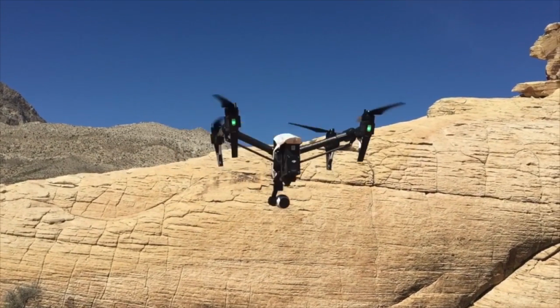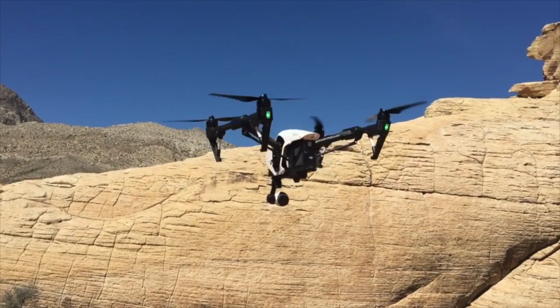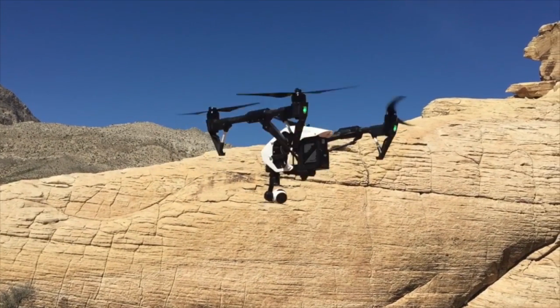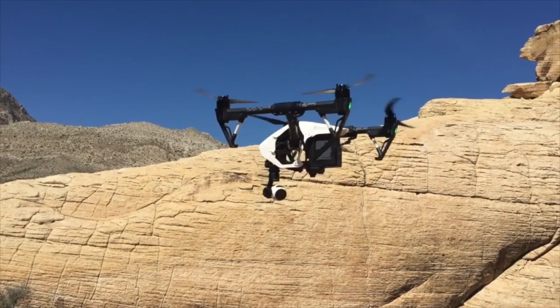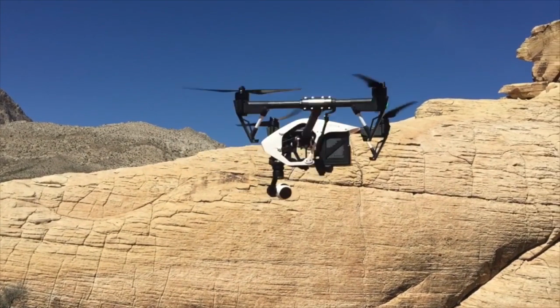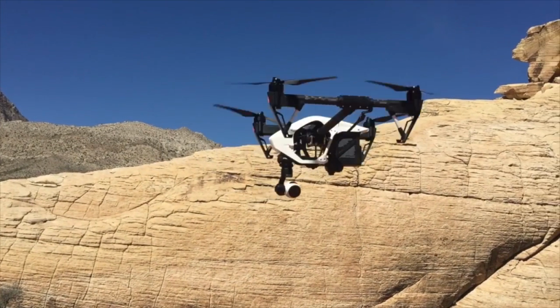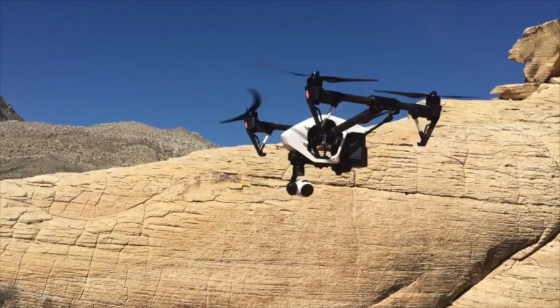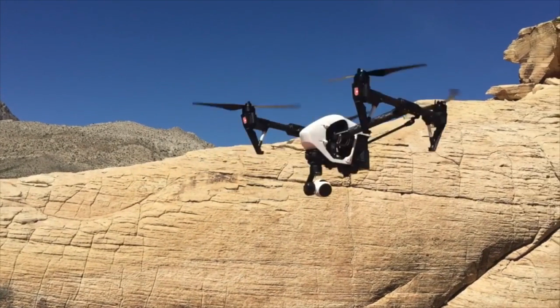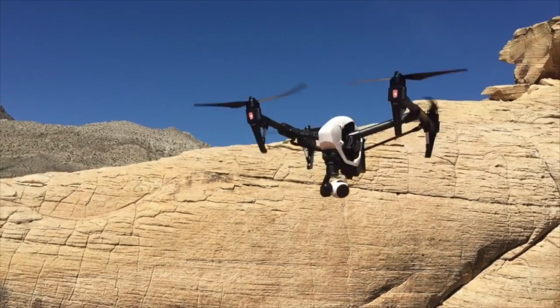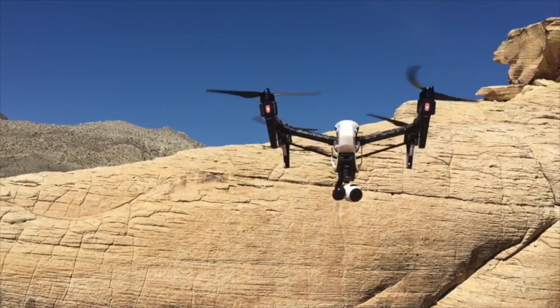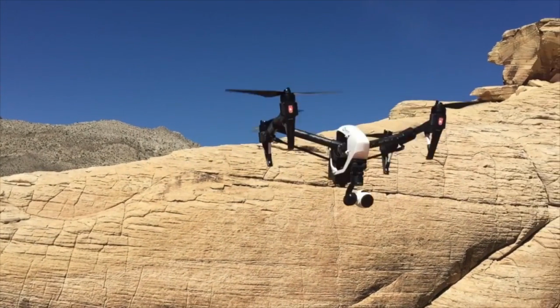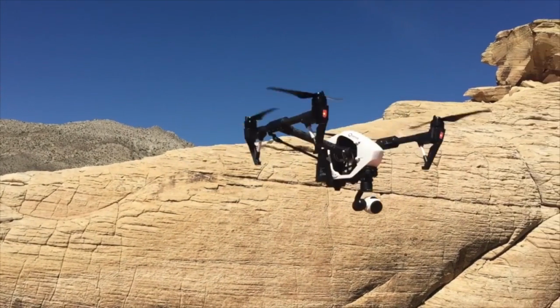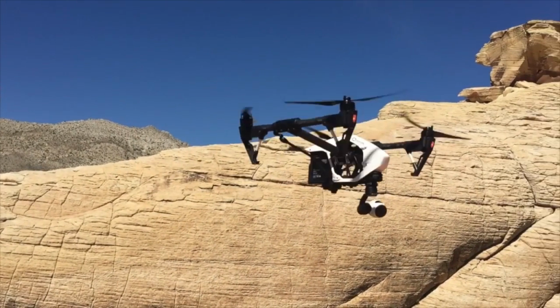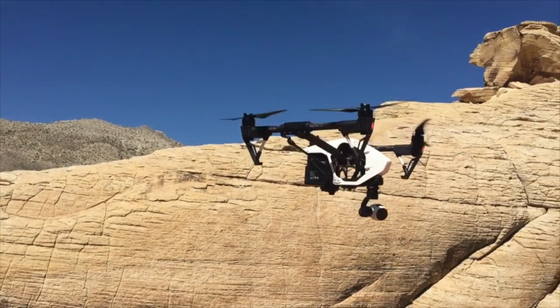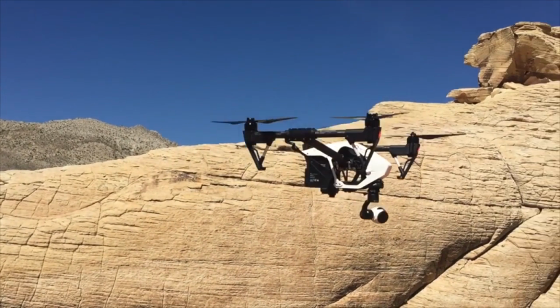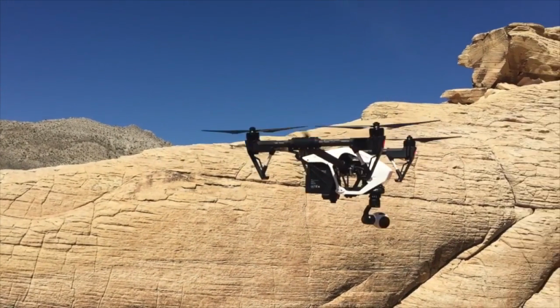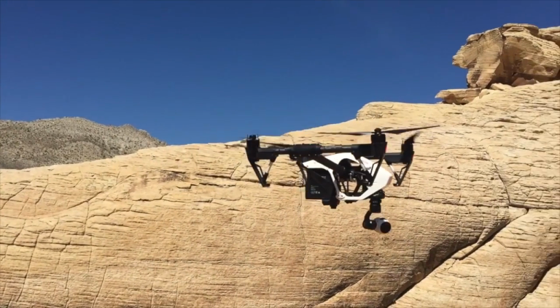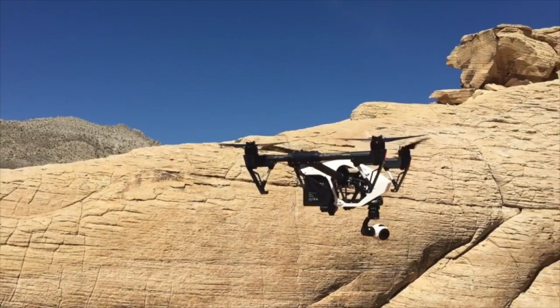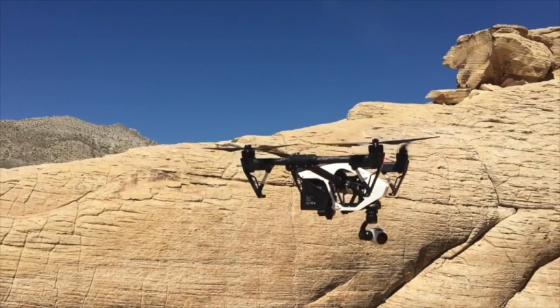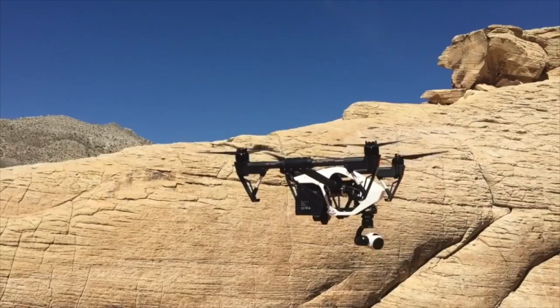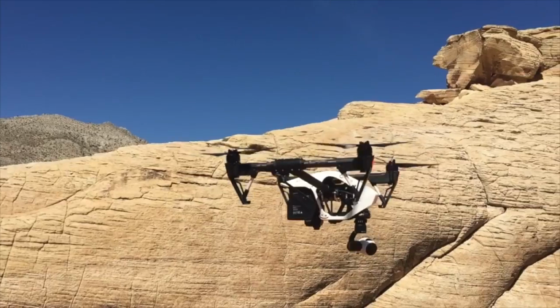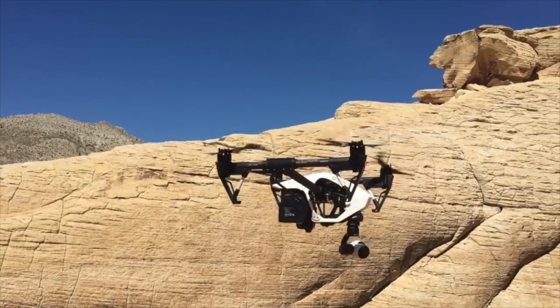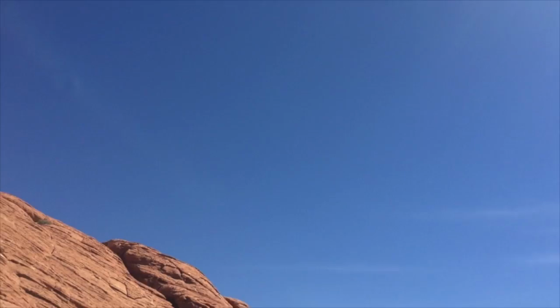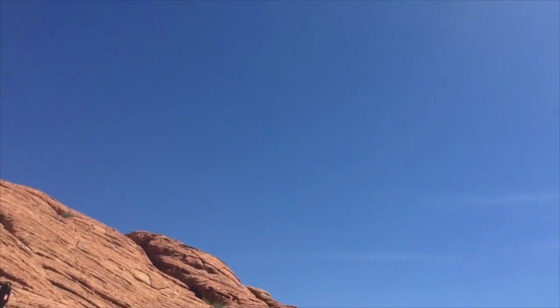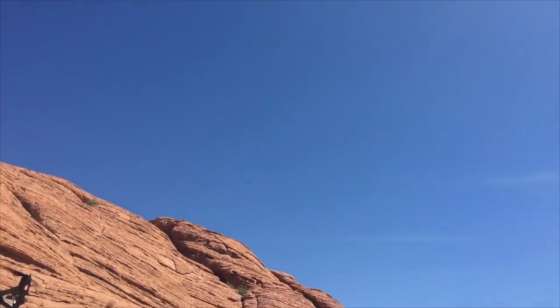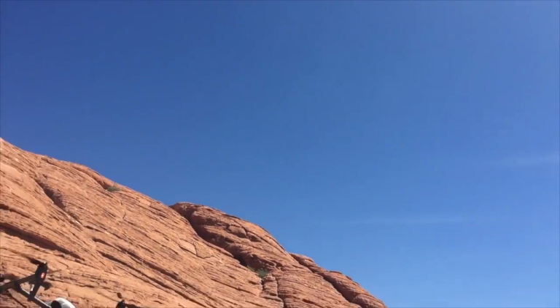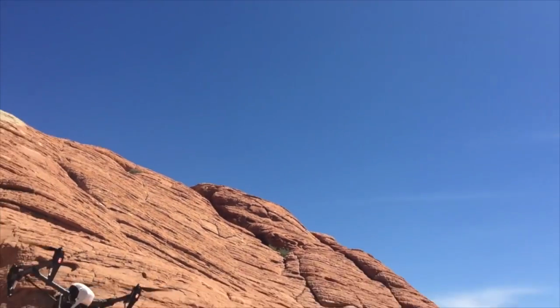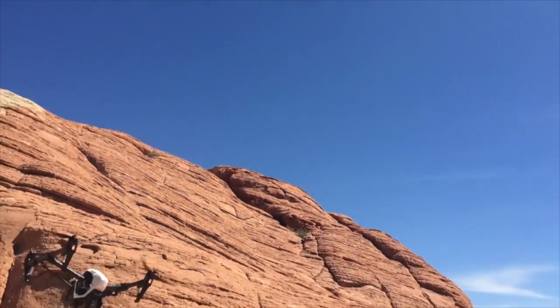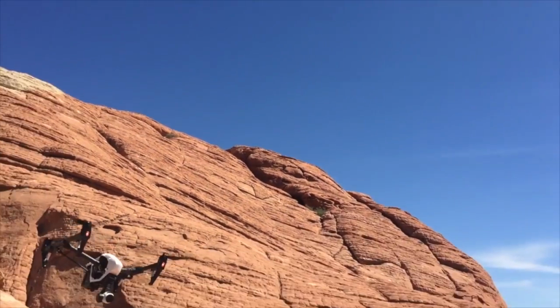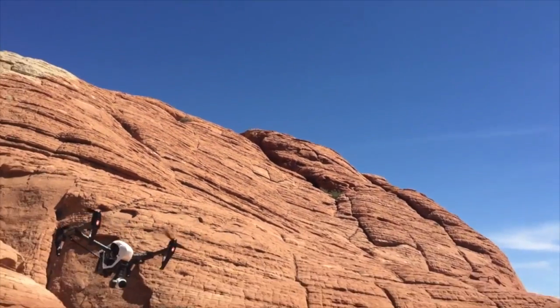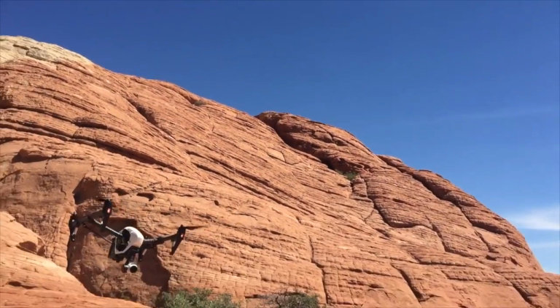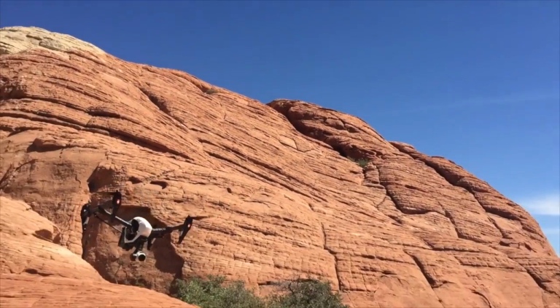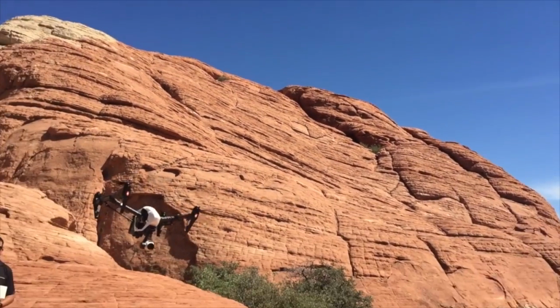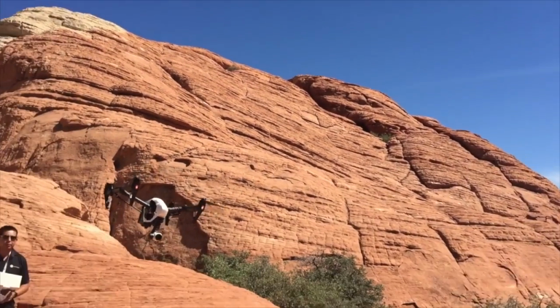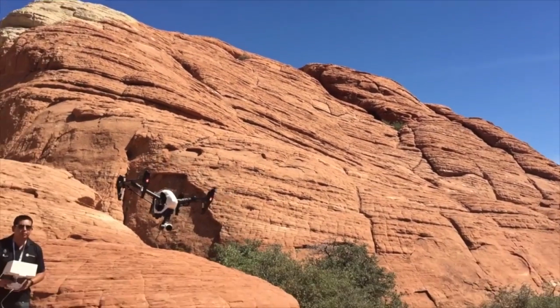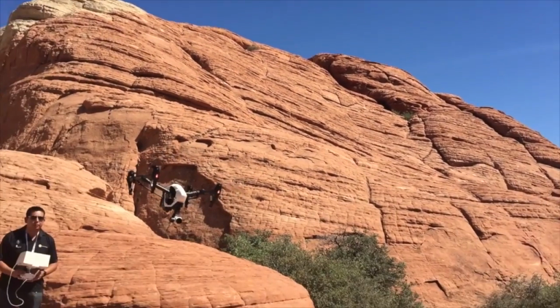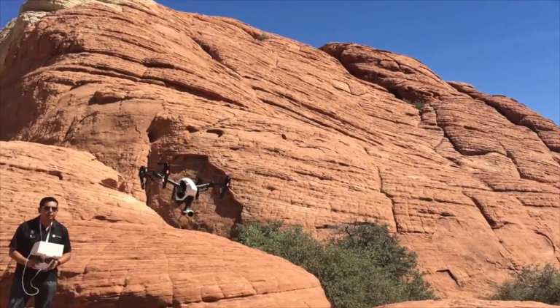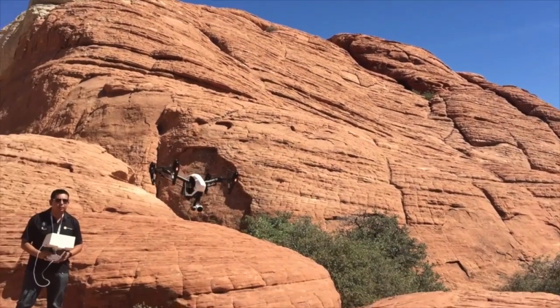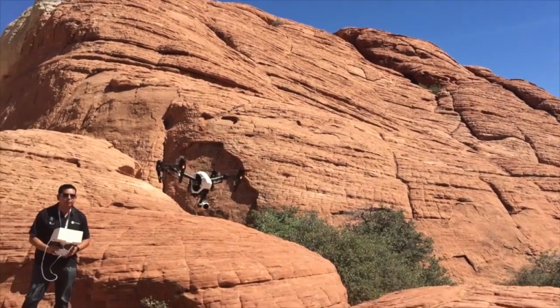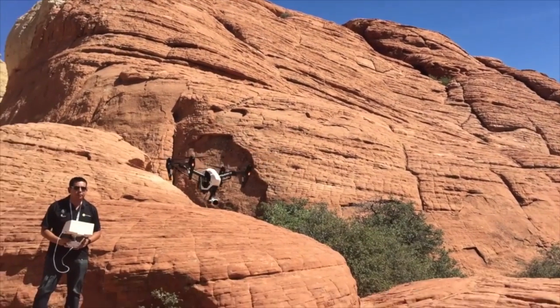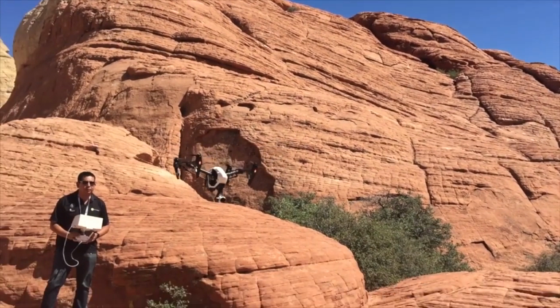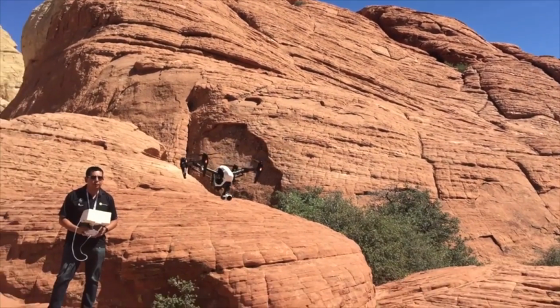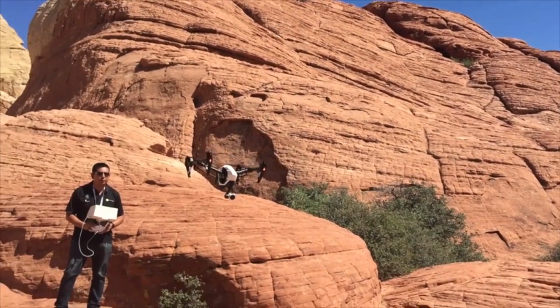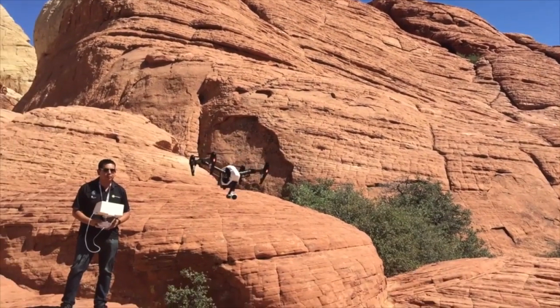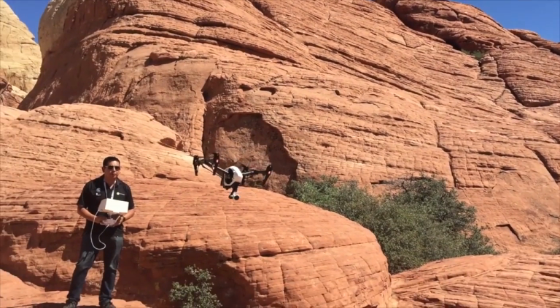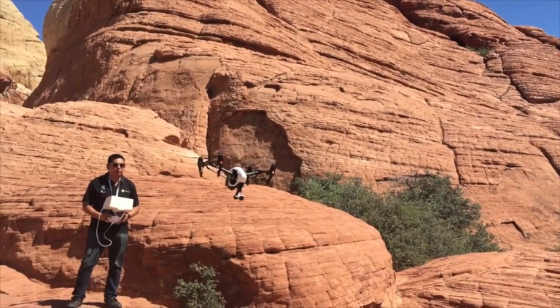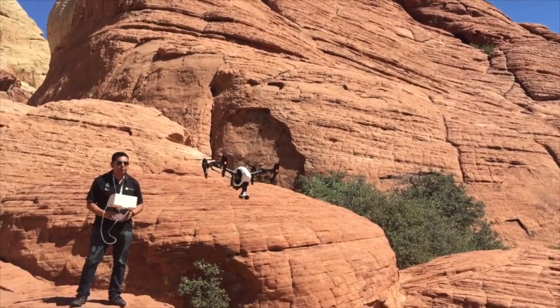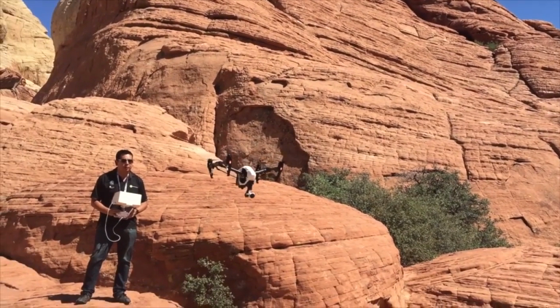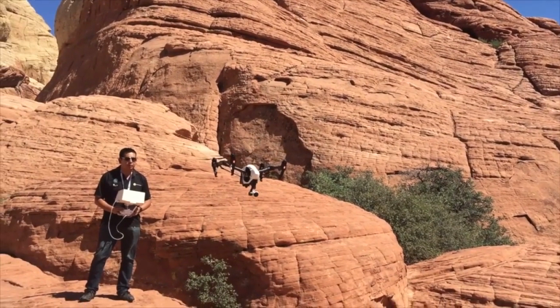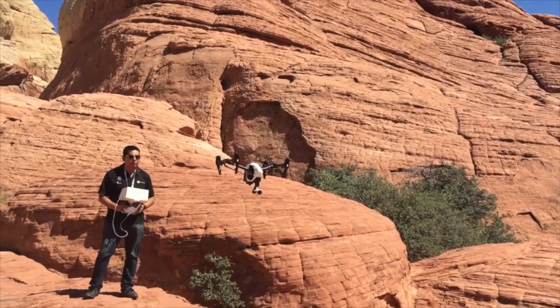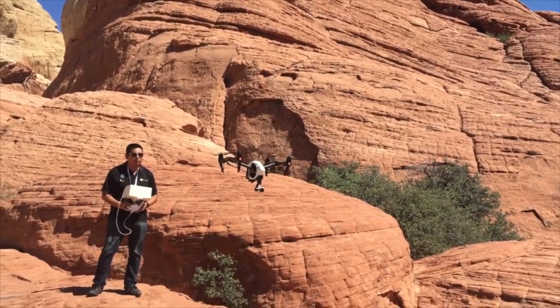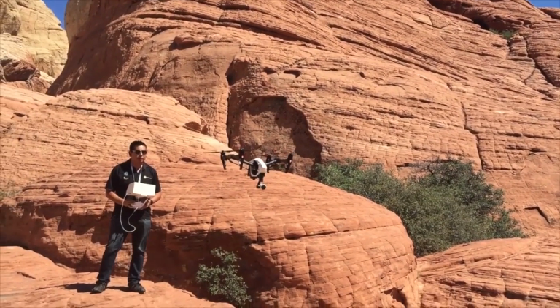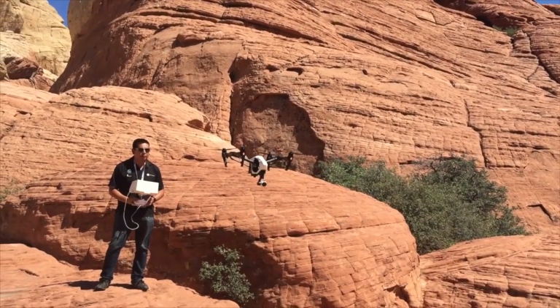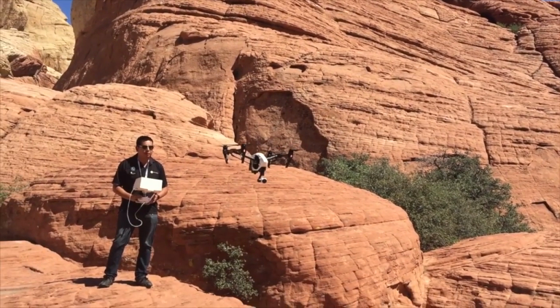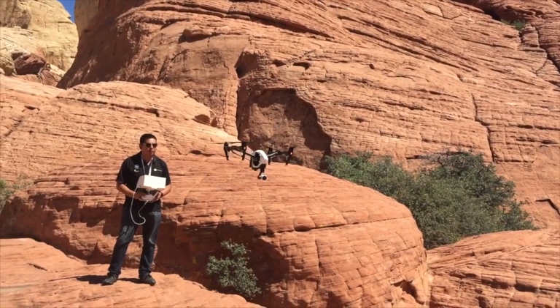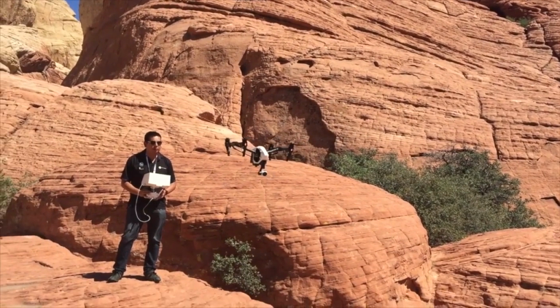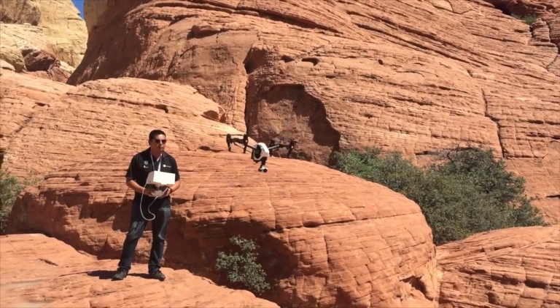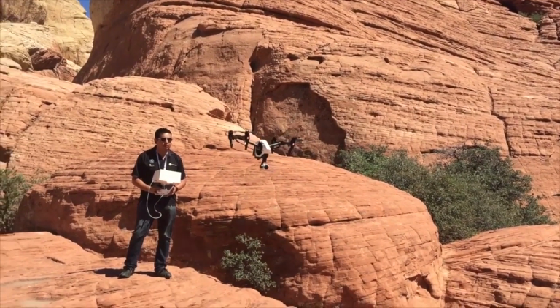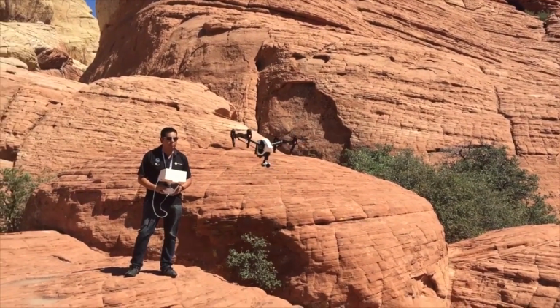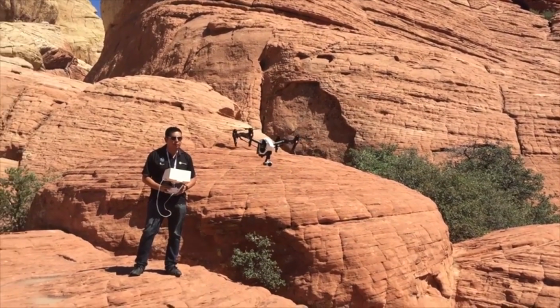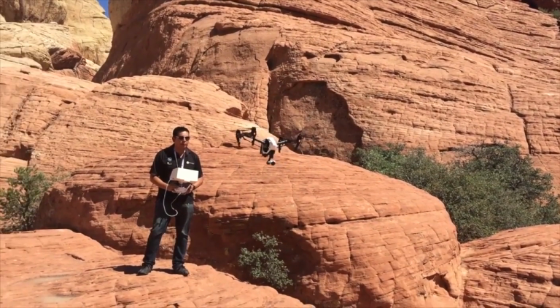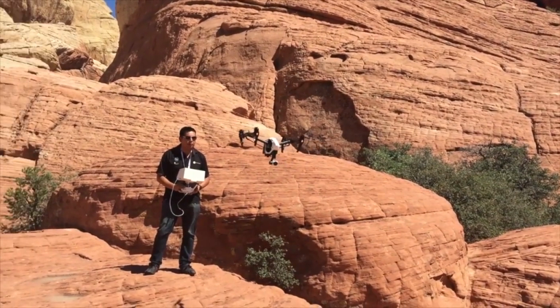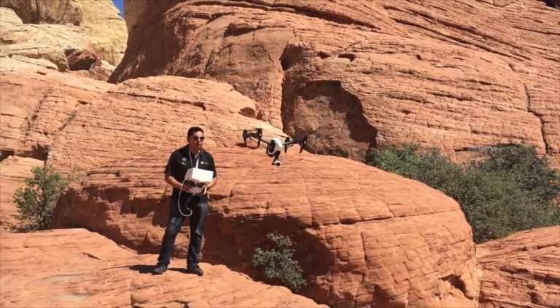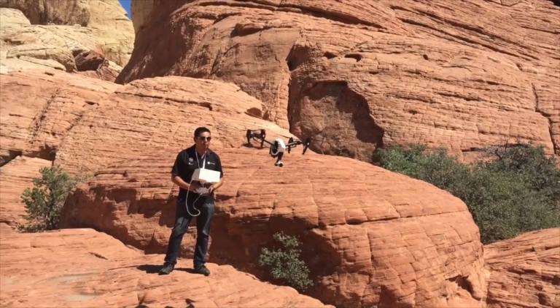What's also great about this drone is you can have a secondary pilot fly the camera independently from the drone itself.